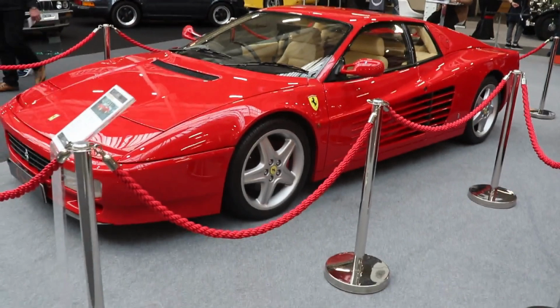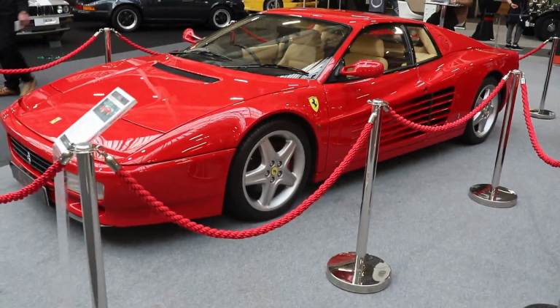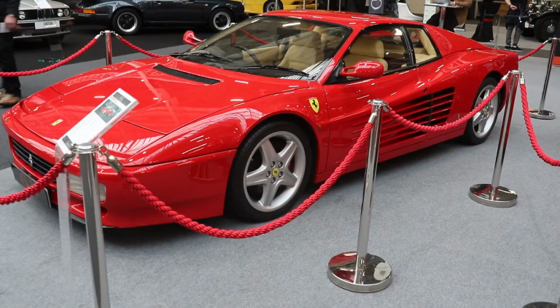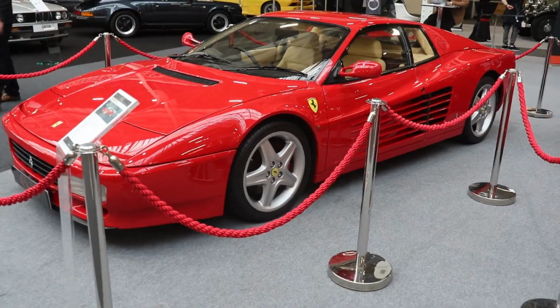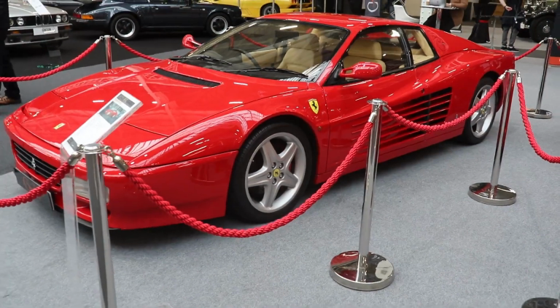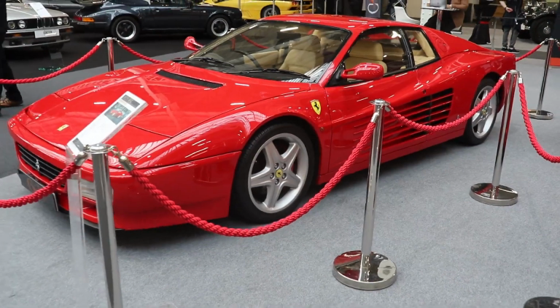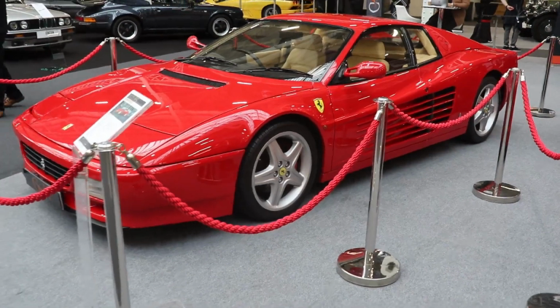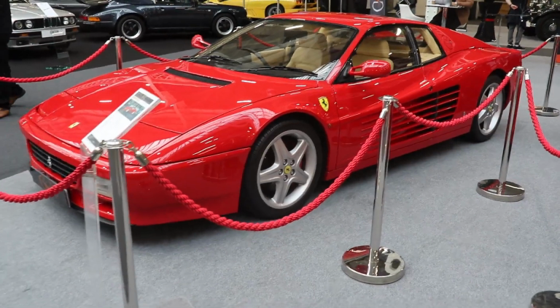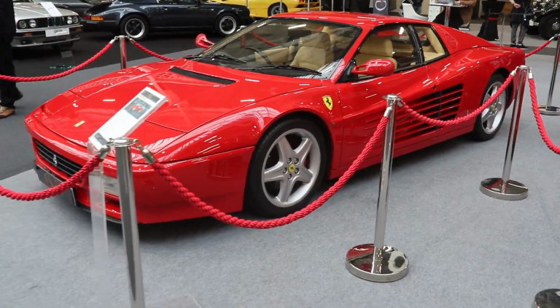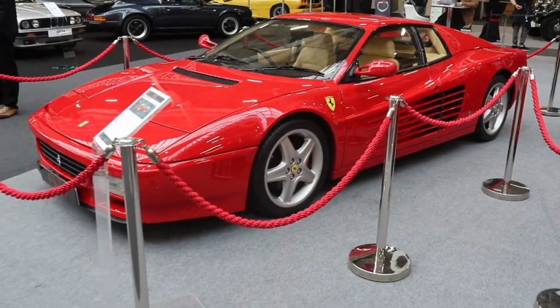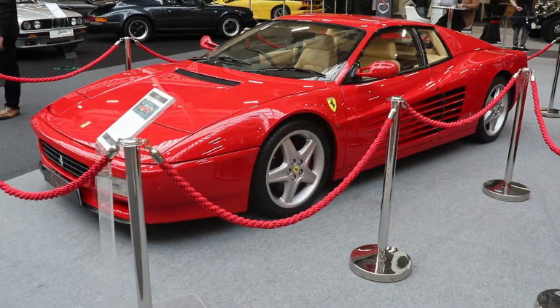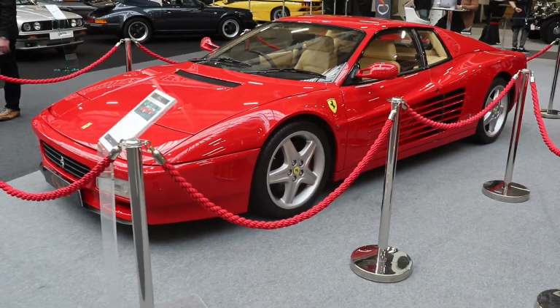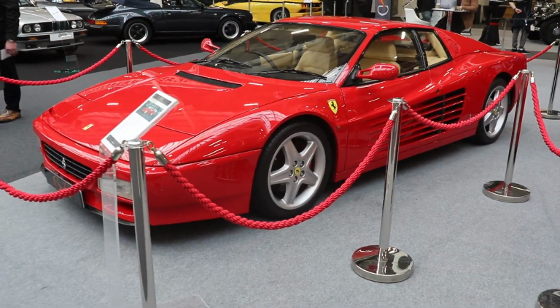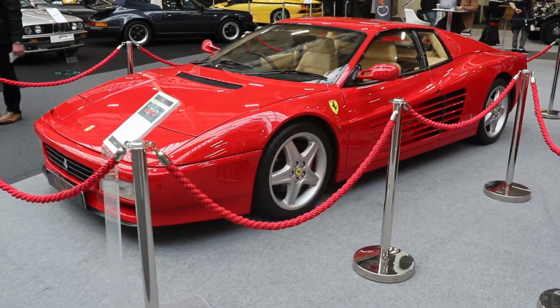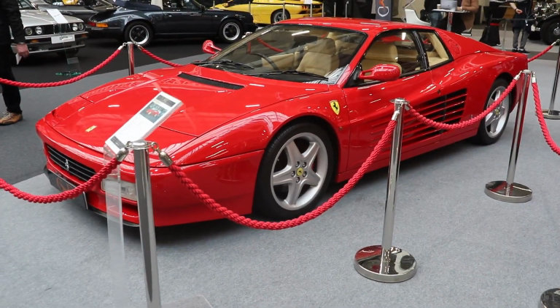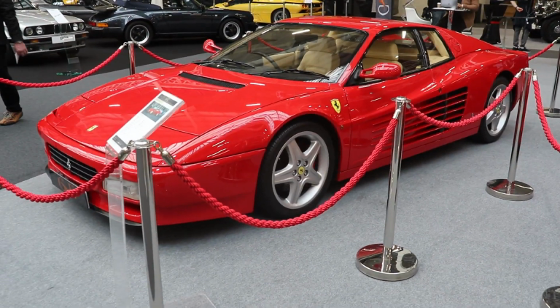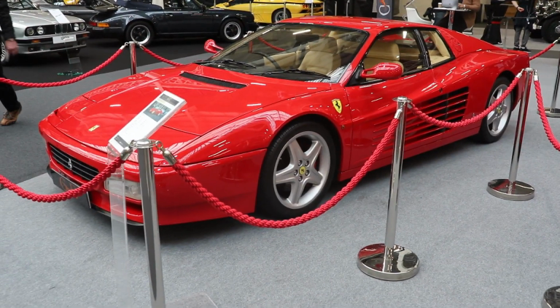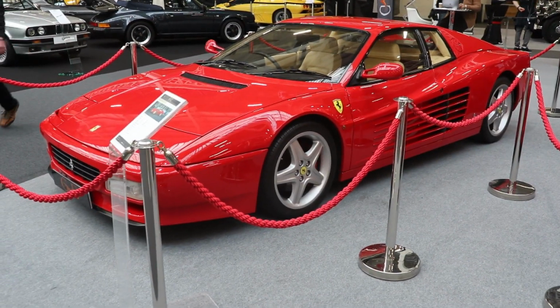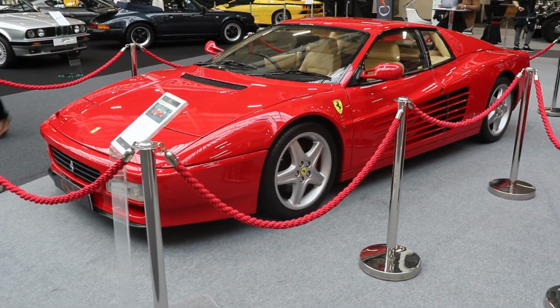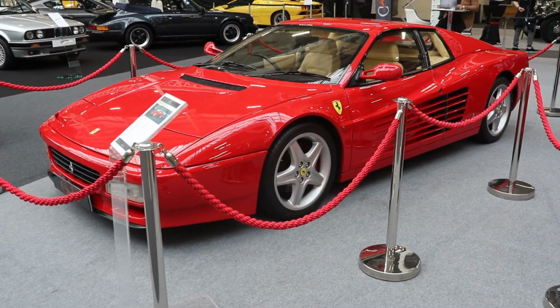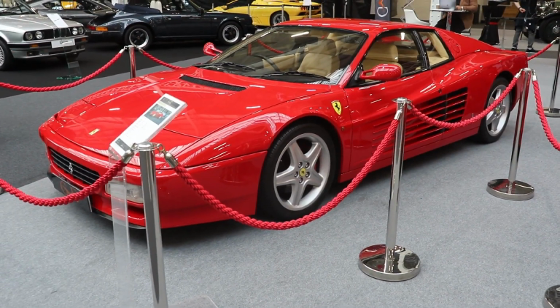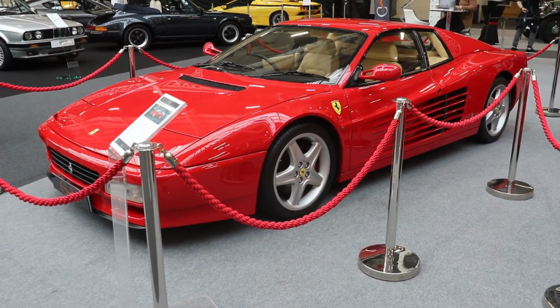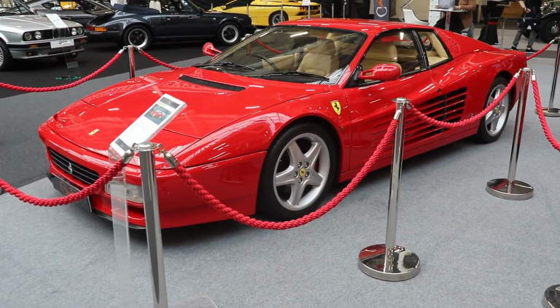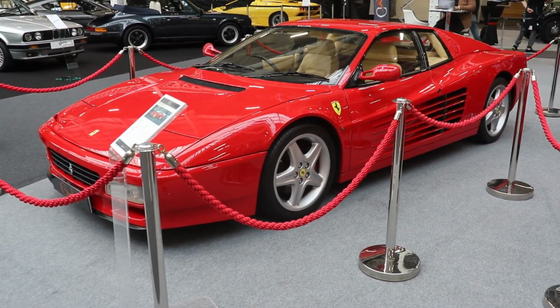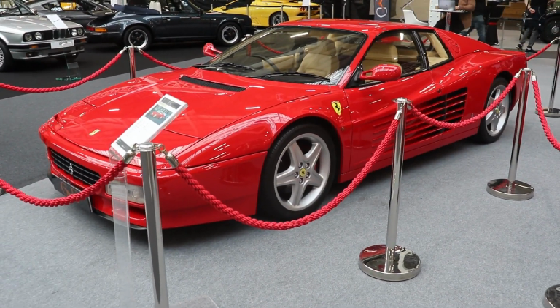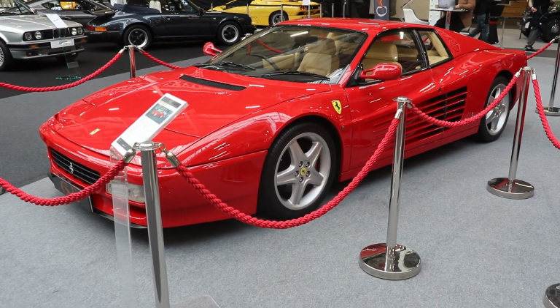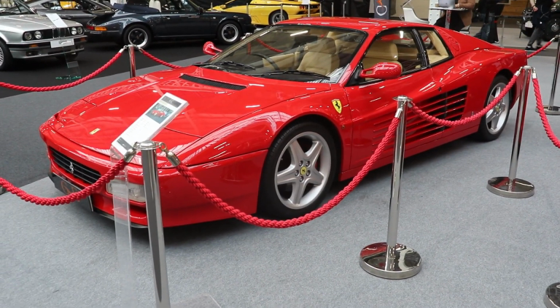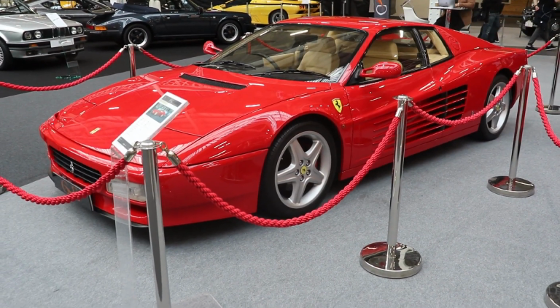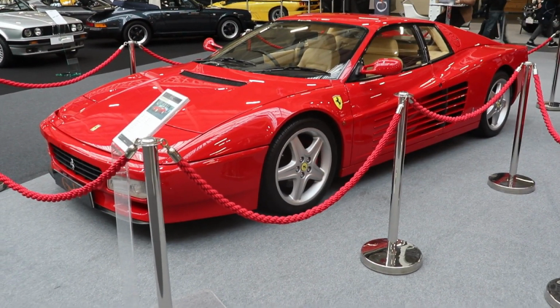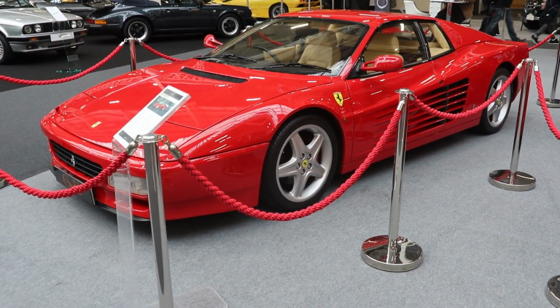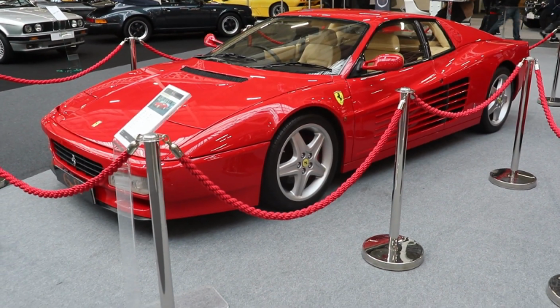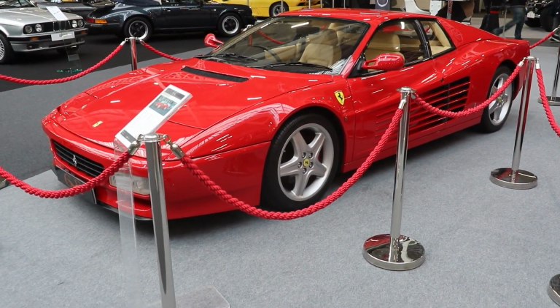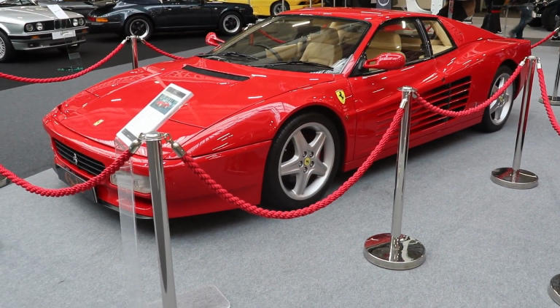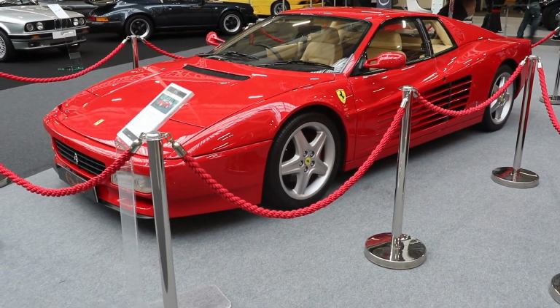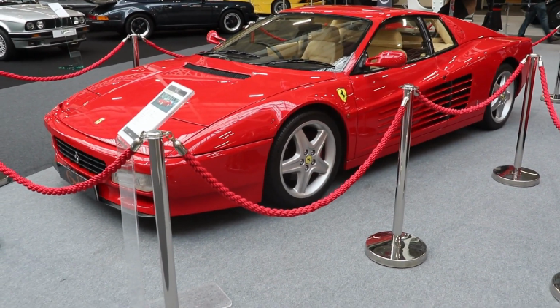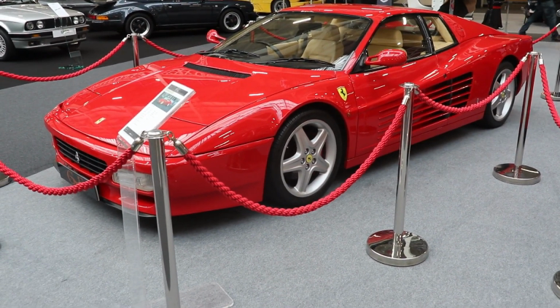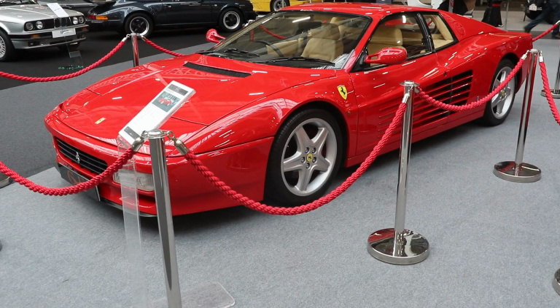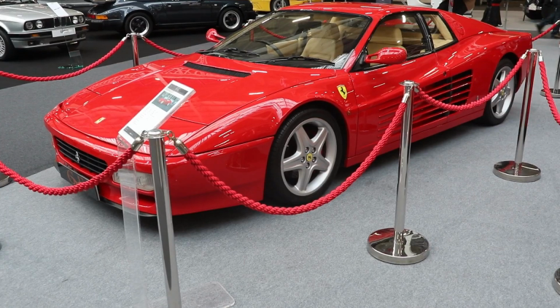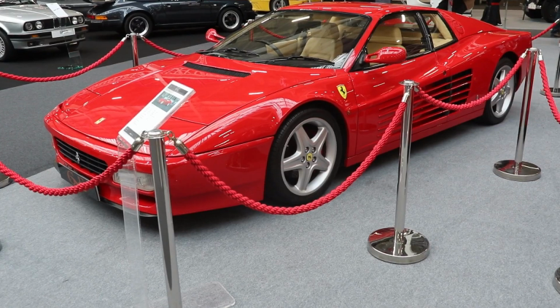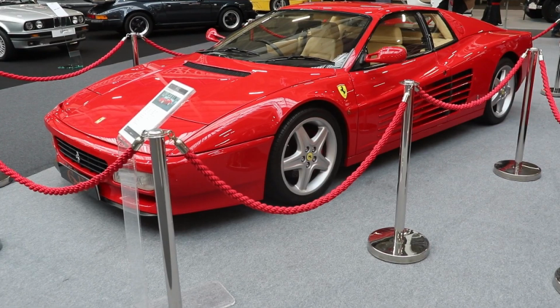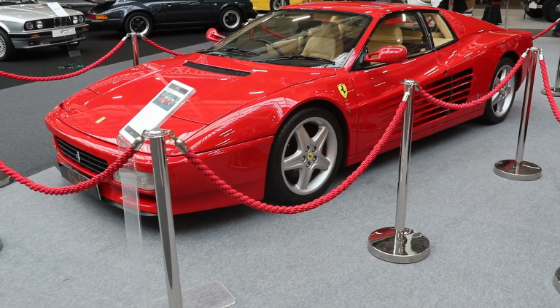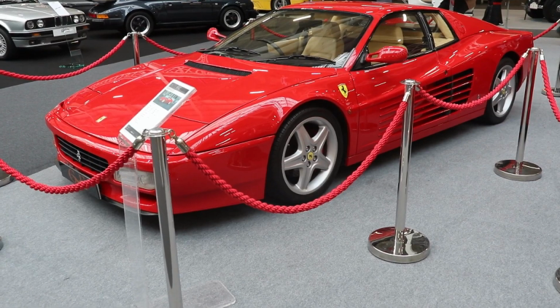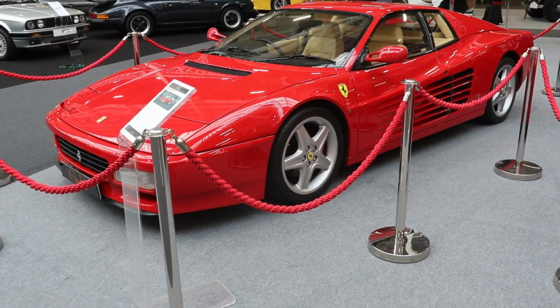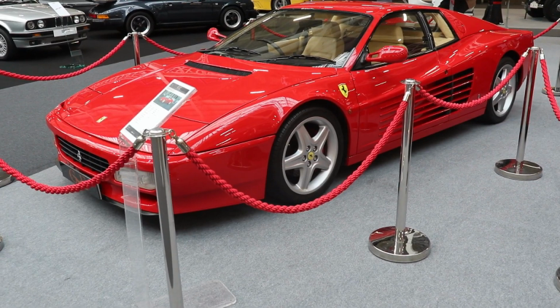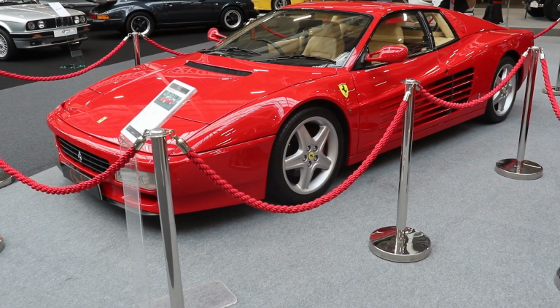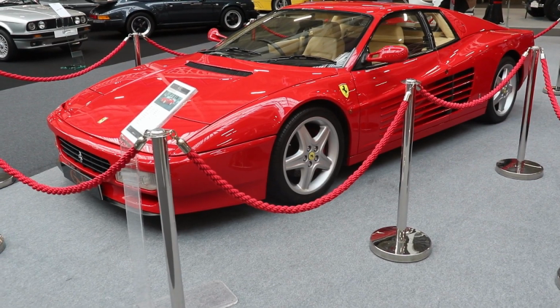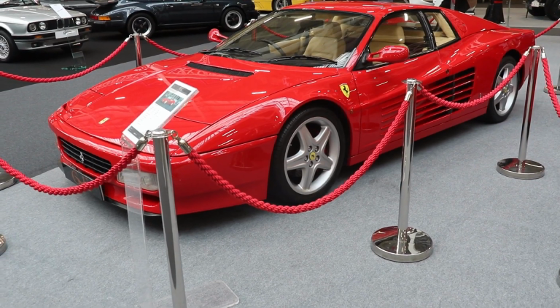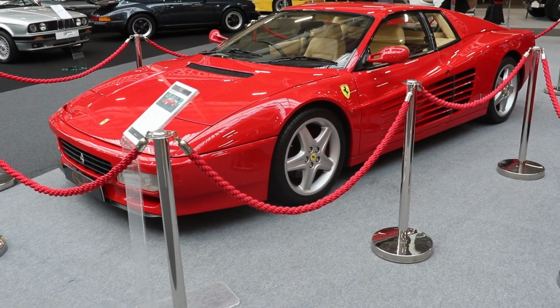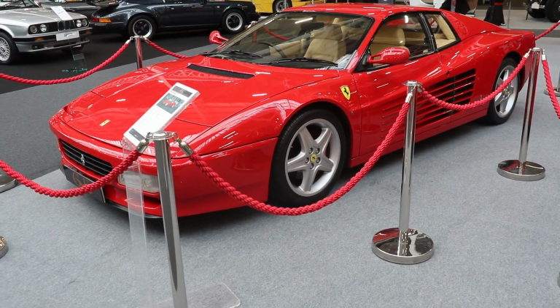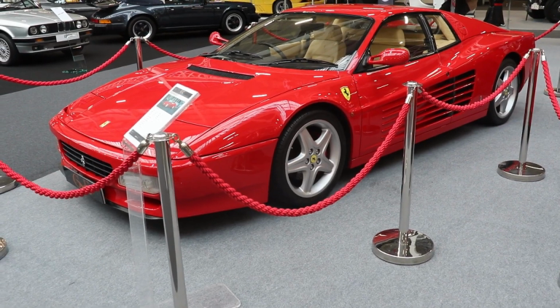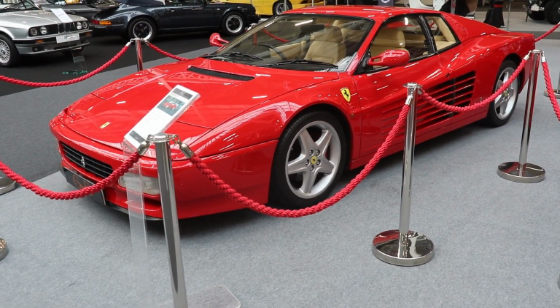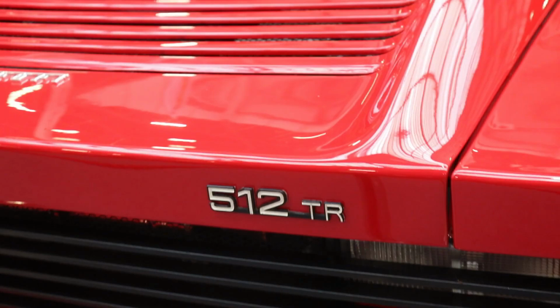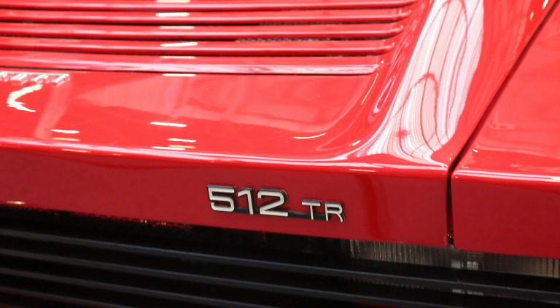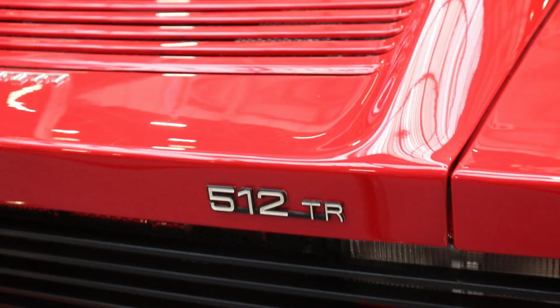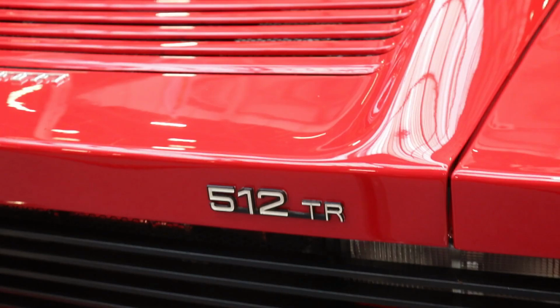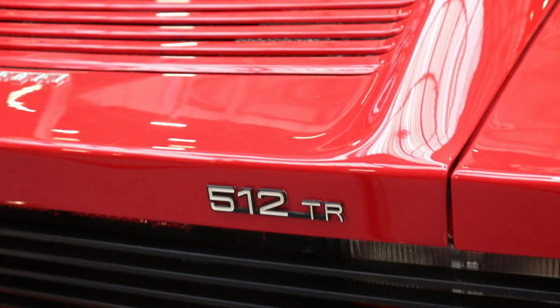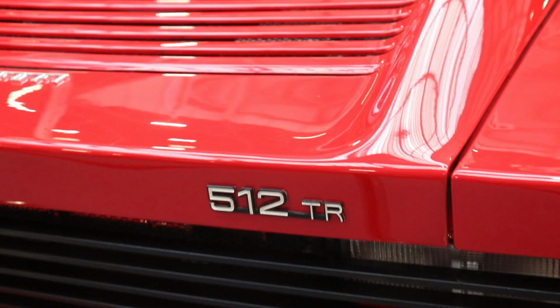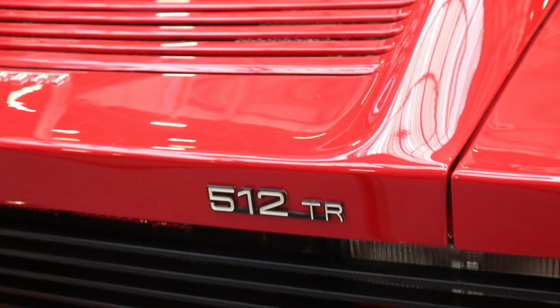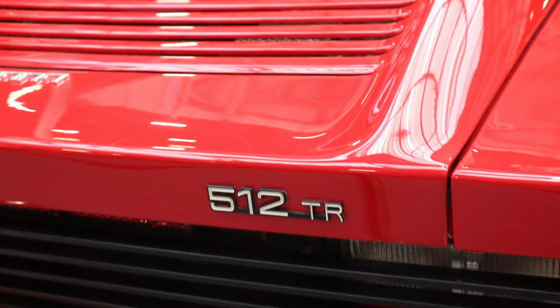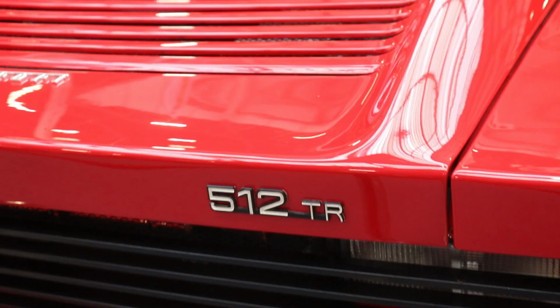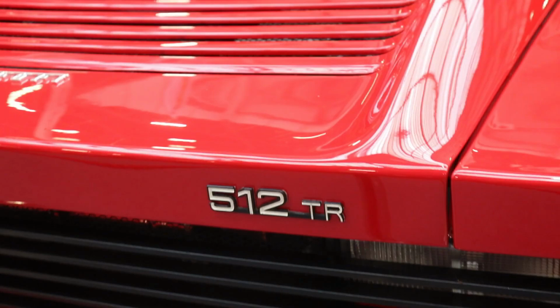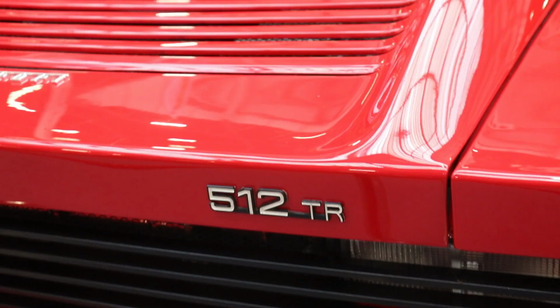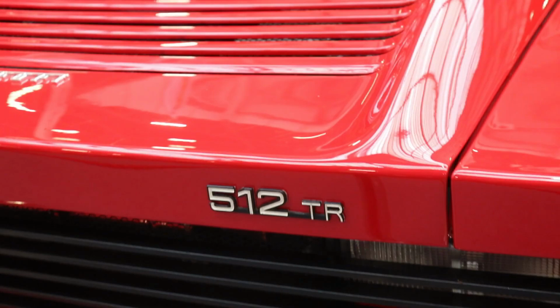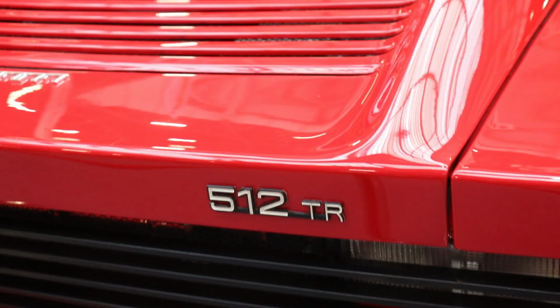Hello guys, I'm Kiri. Welcome back to my channel. Today we're going to talk about one of the best 90s cars, the Ferrari 512 TR.